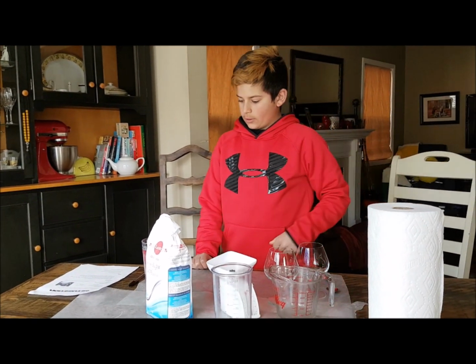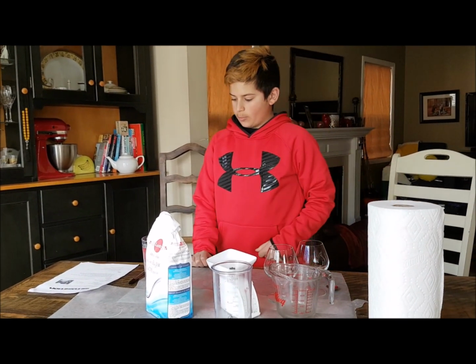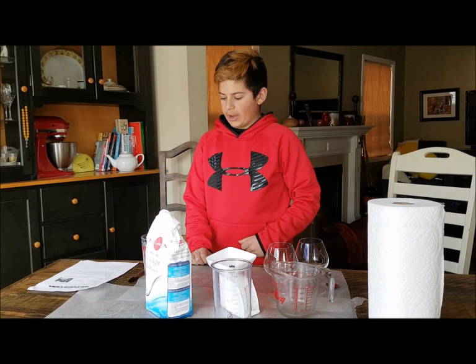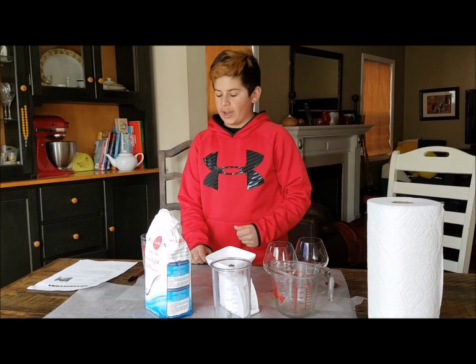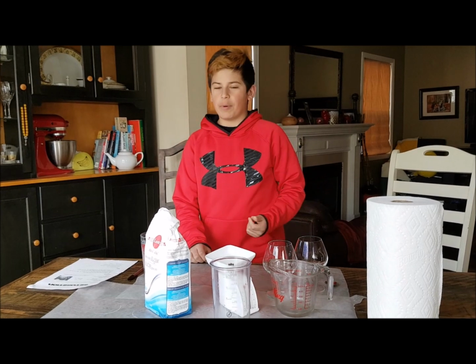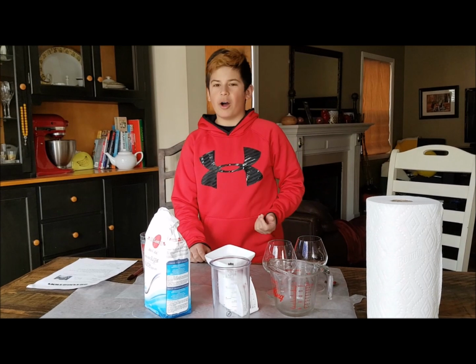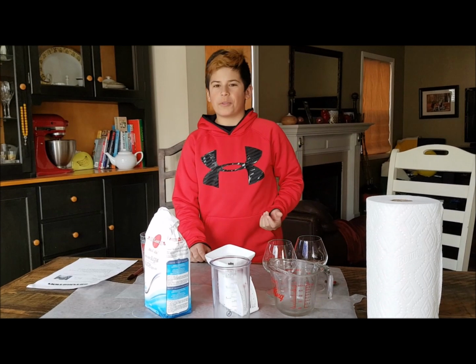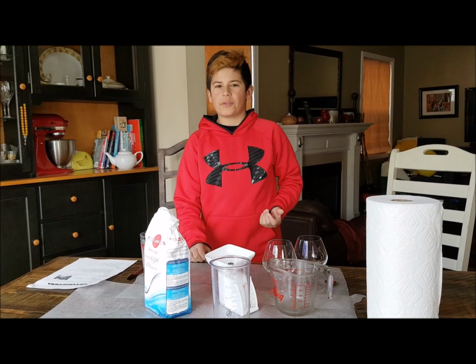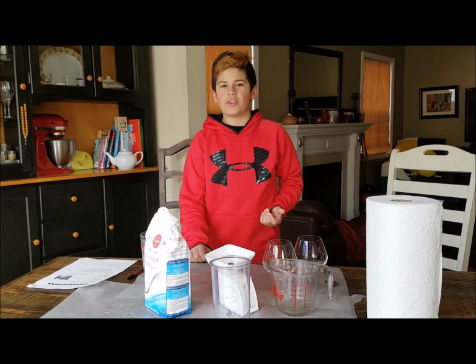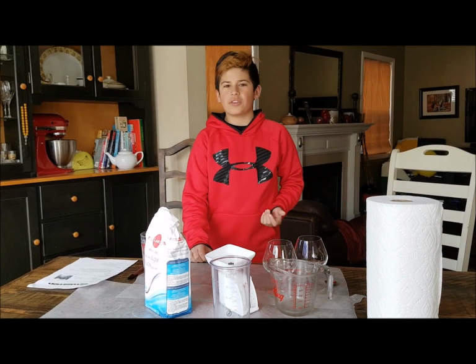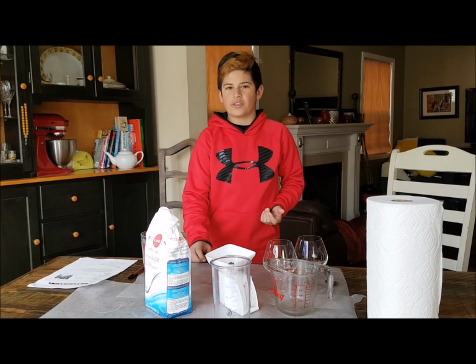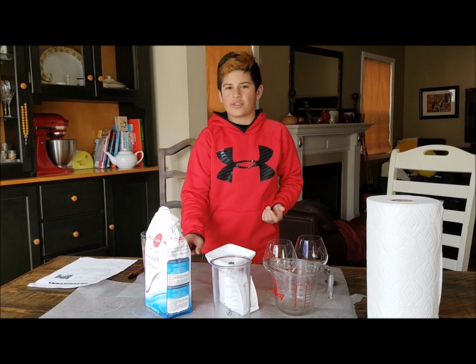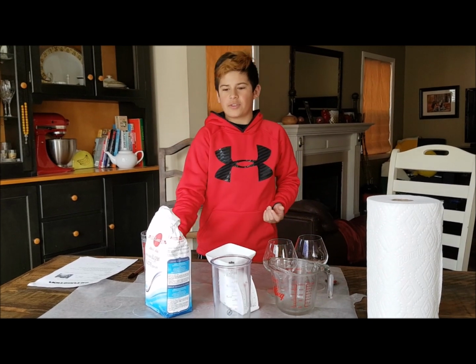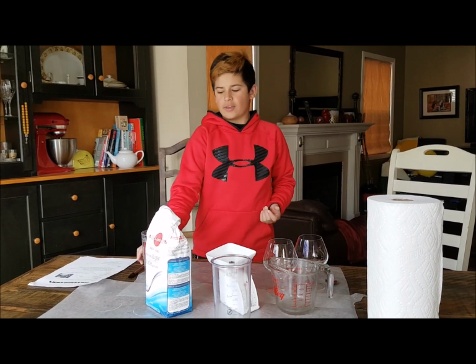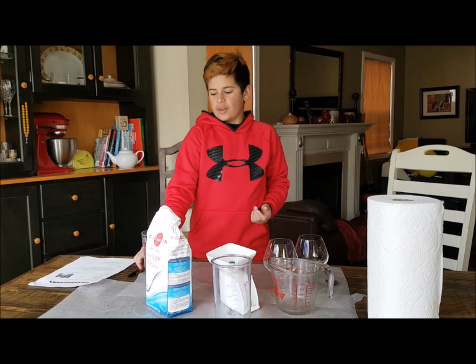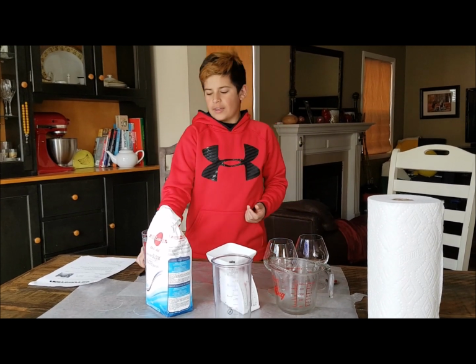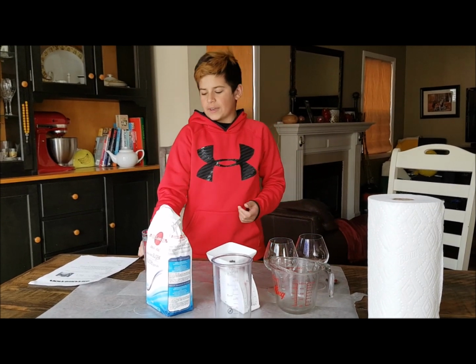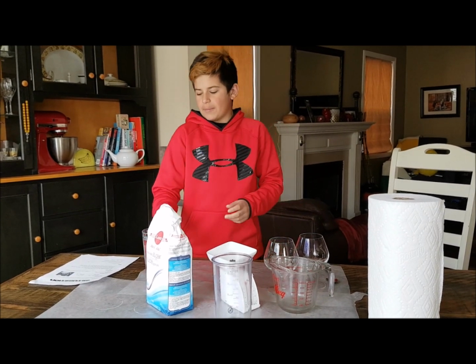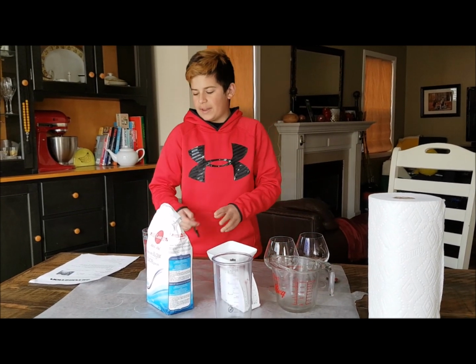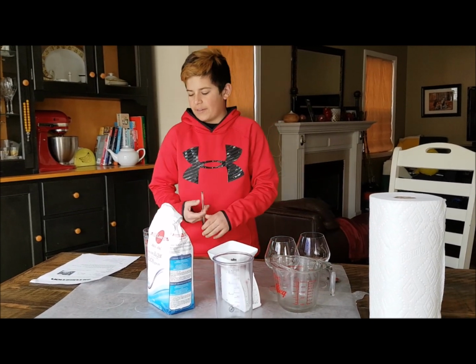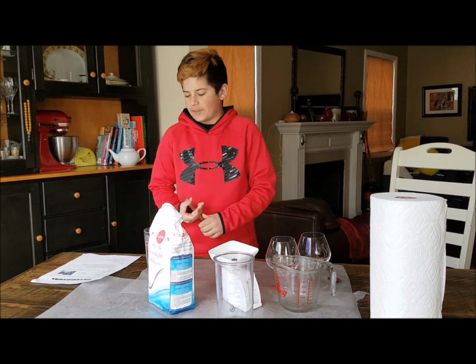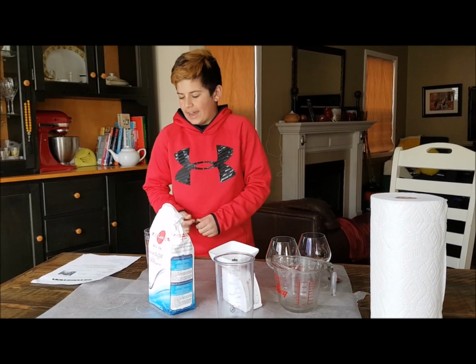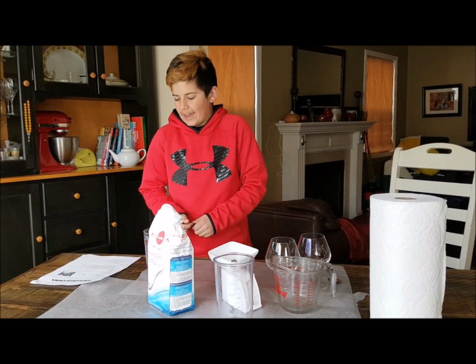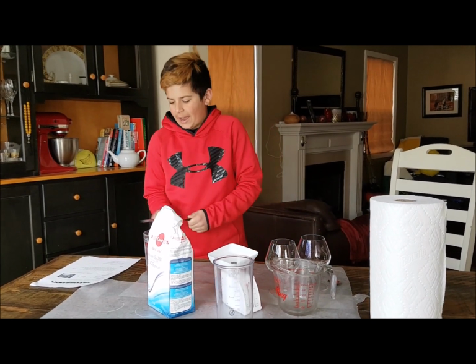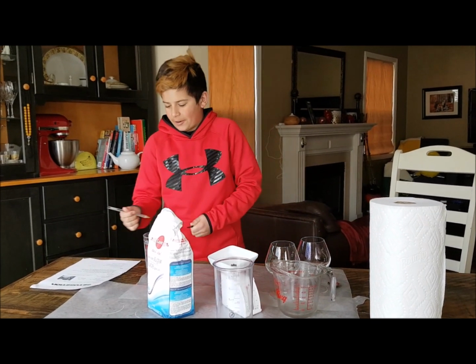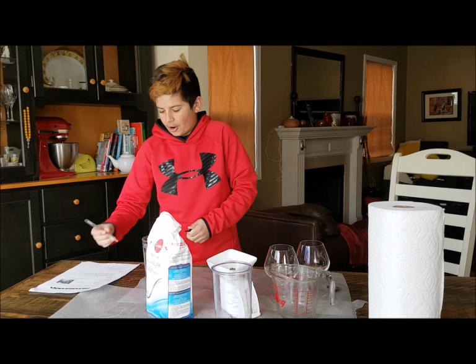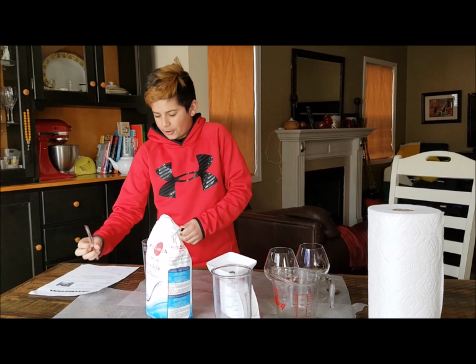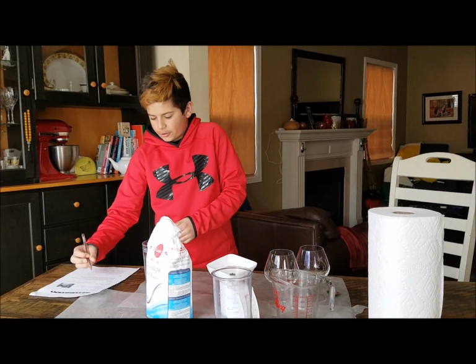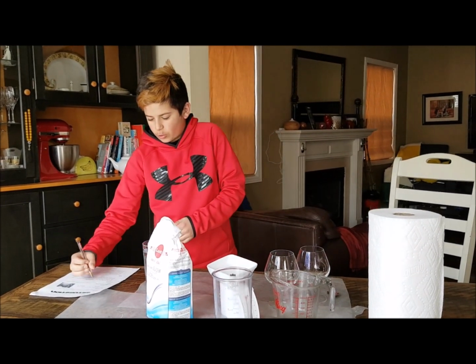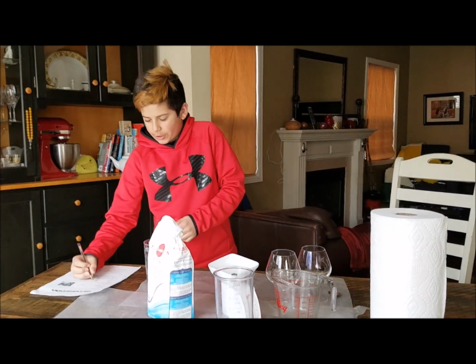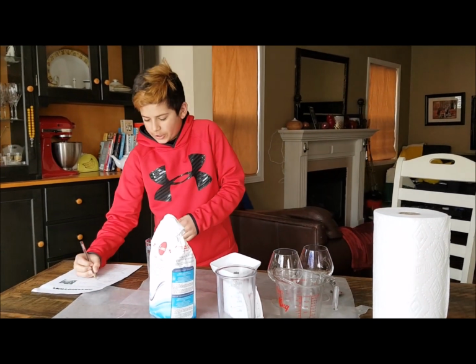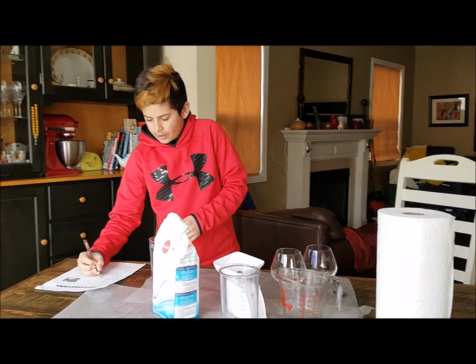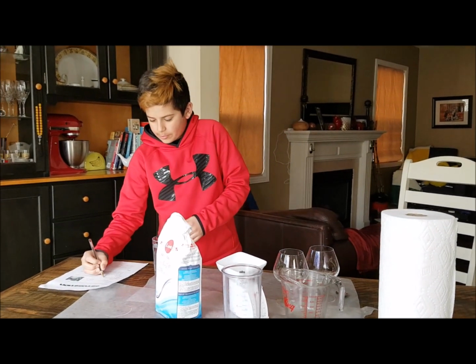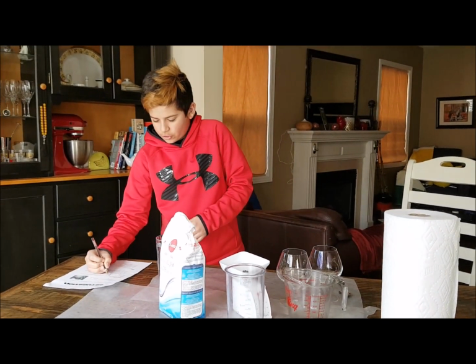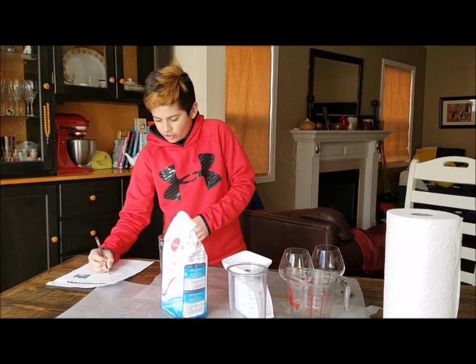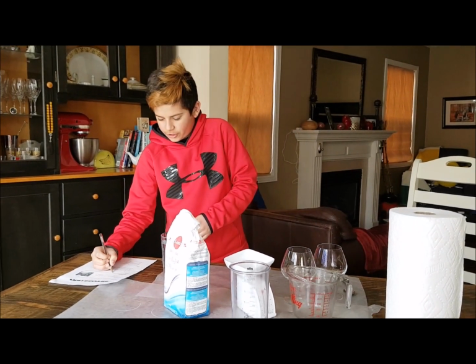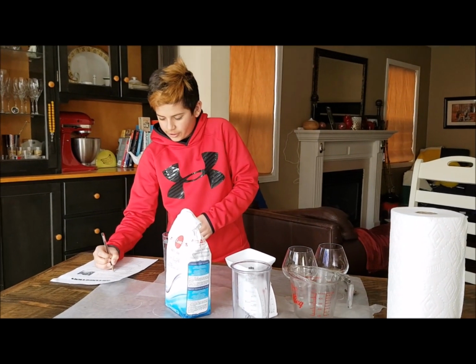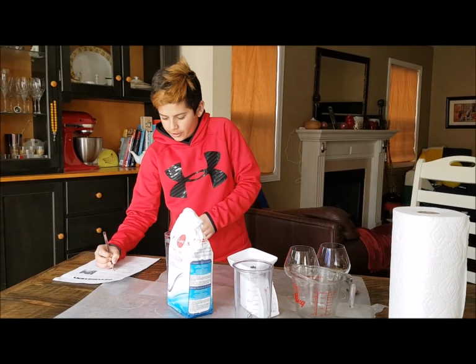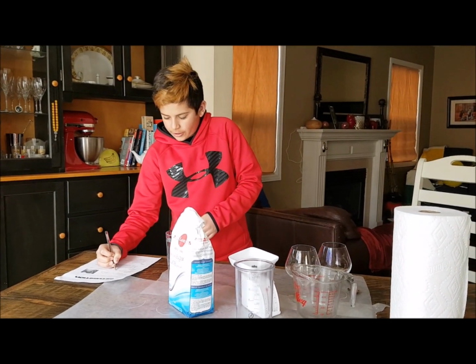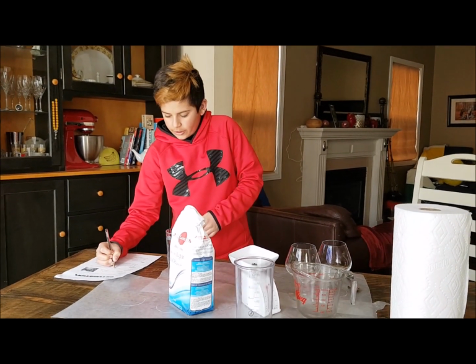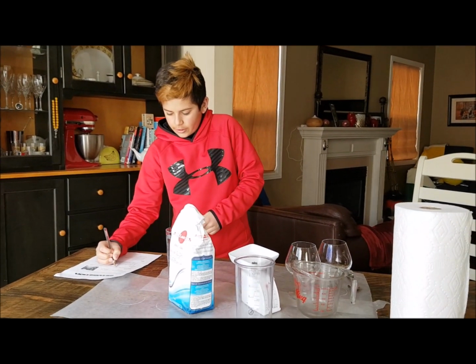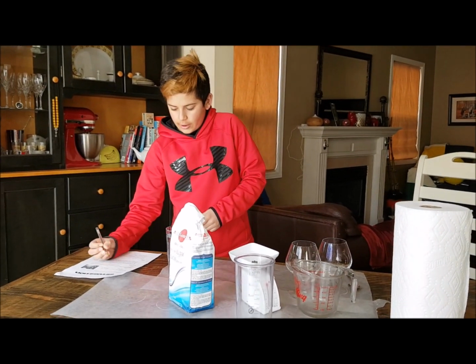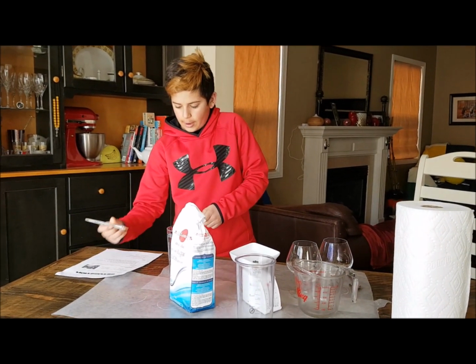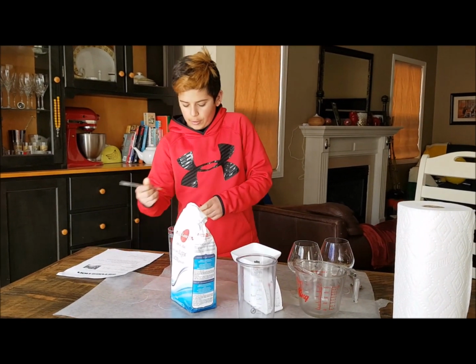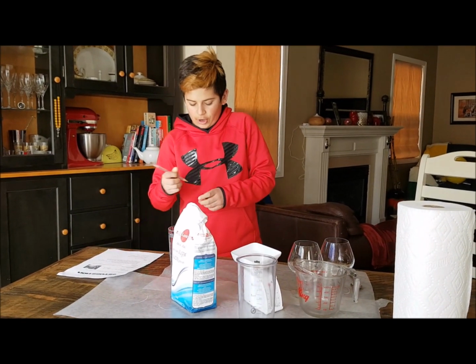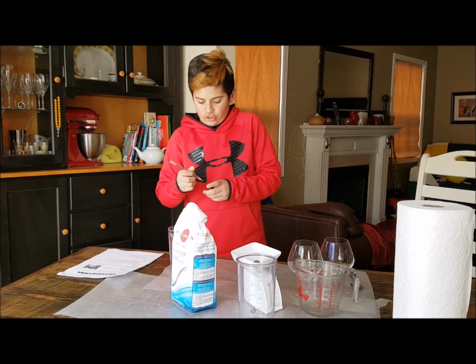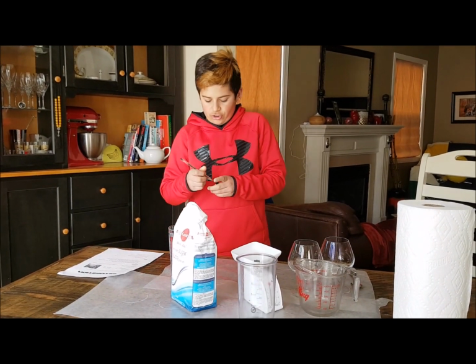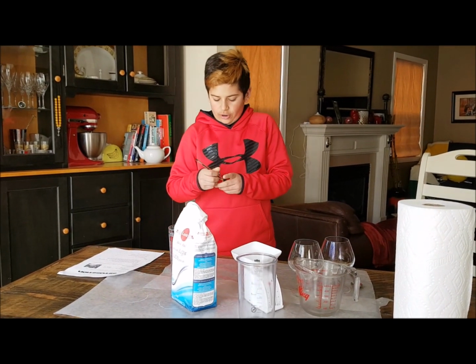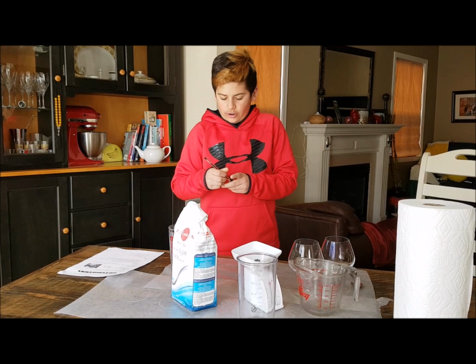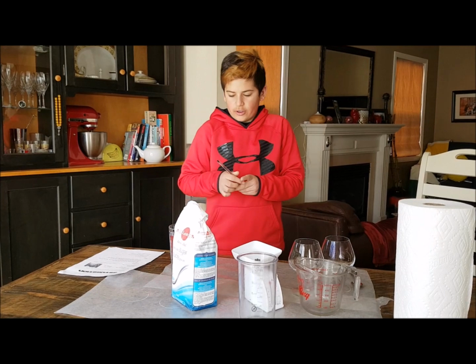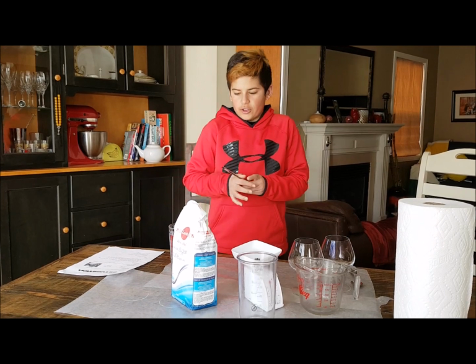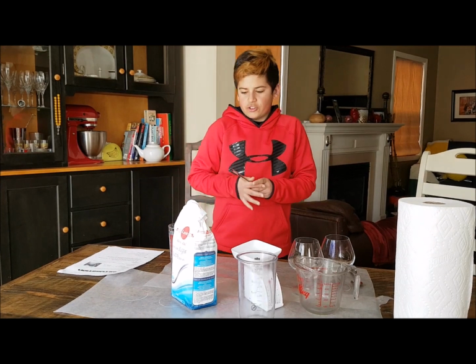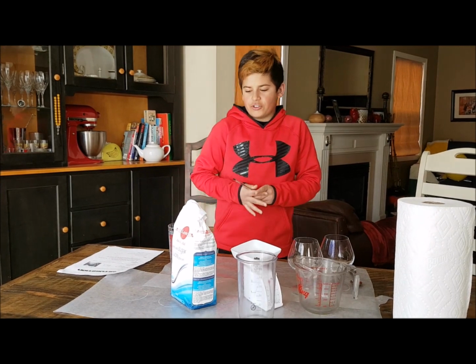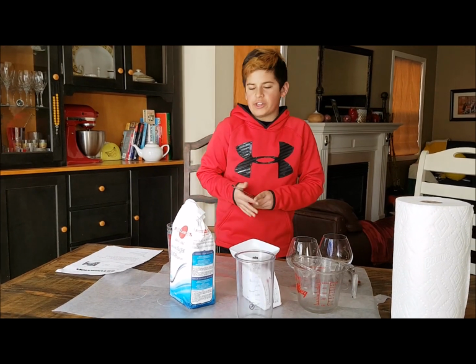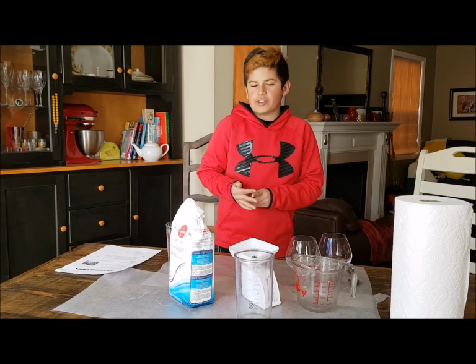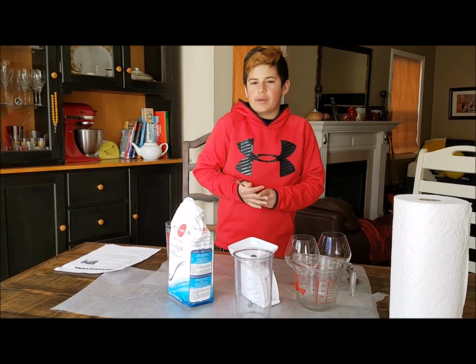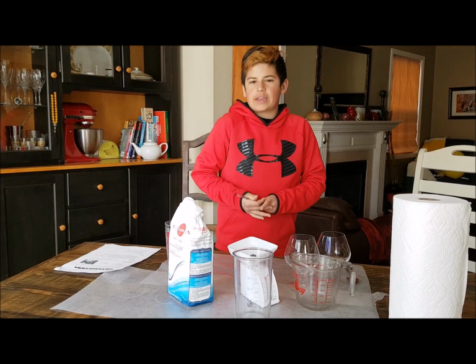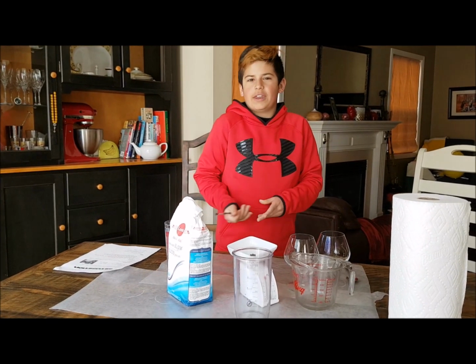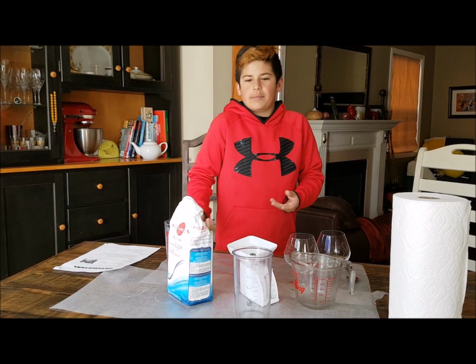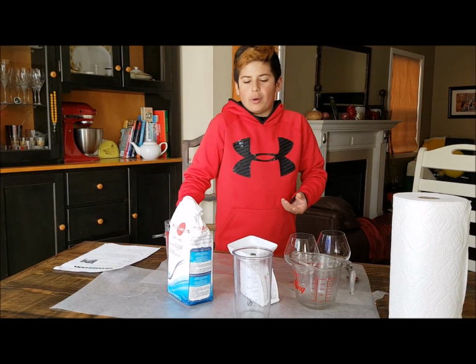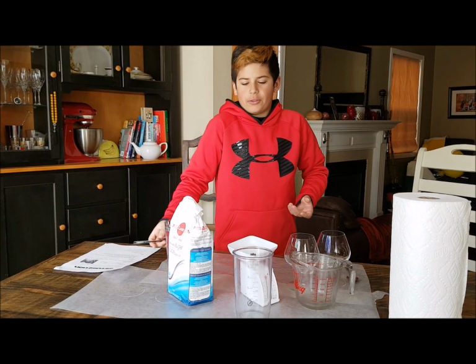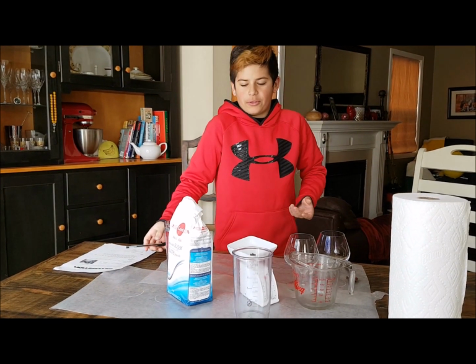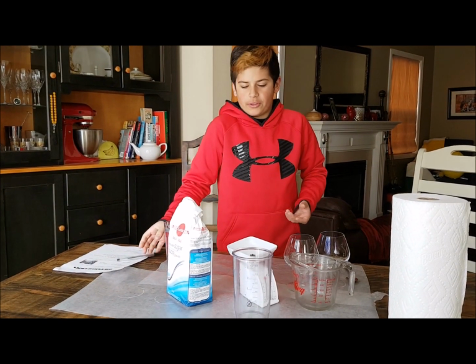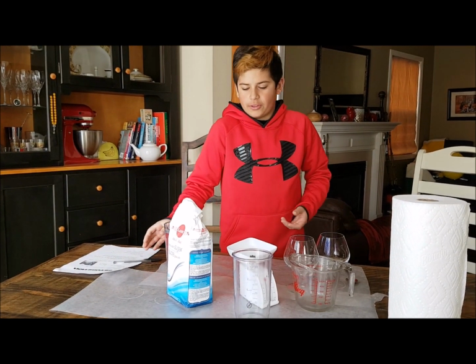My hypothesis is I think I might have to add 120 grams of sugar. I'm not sure — just that's making a hypothesis.